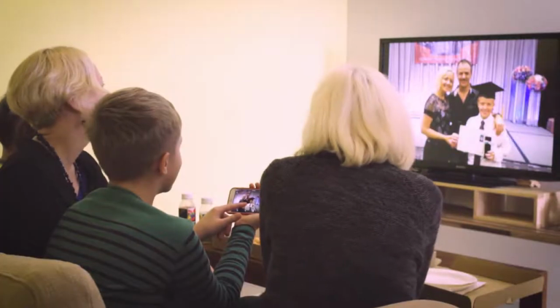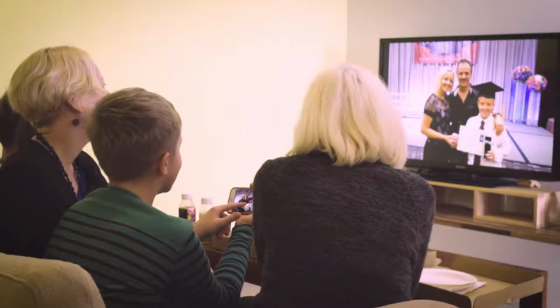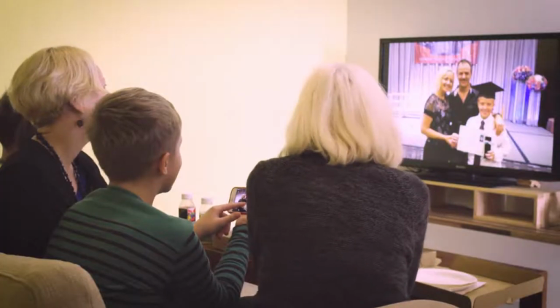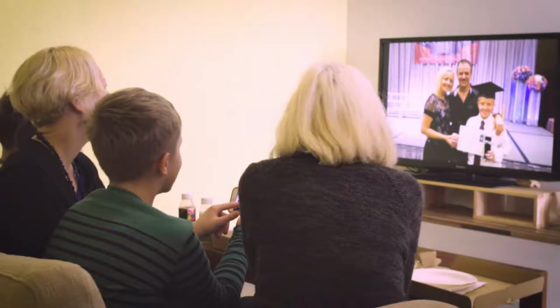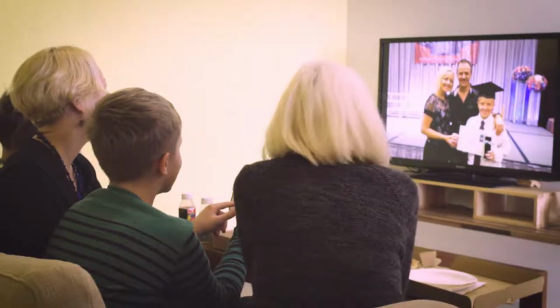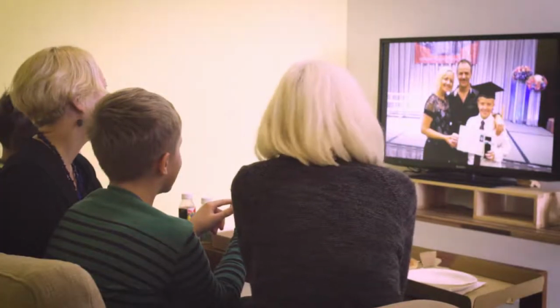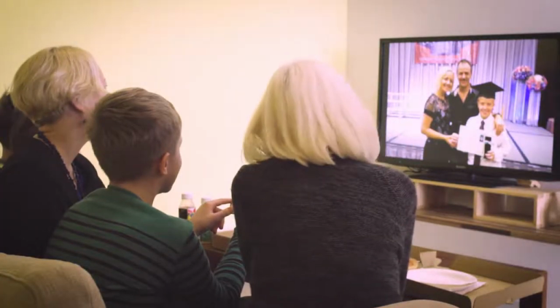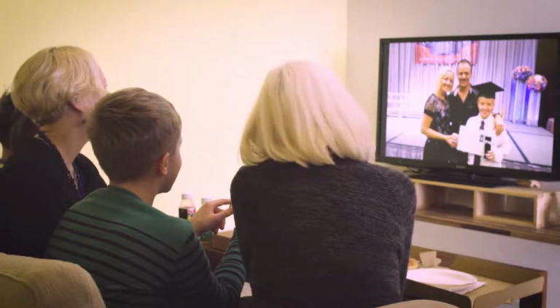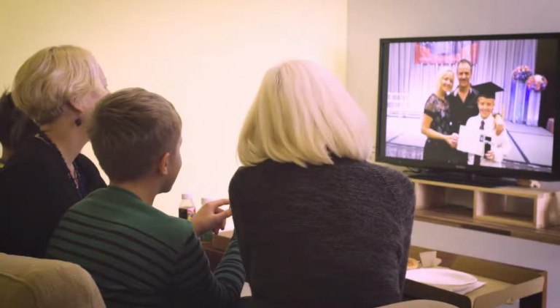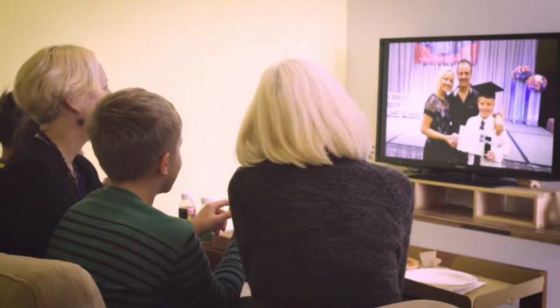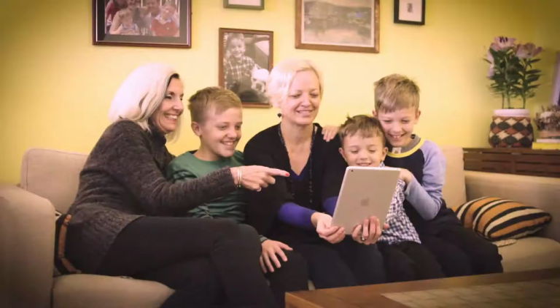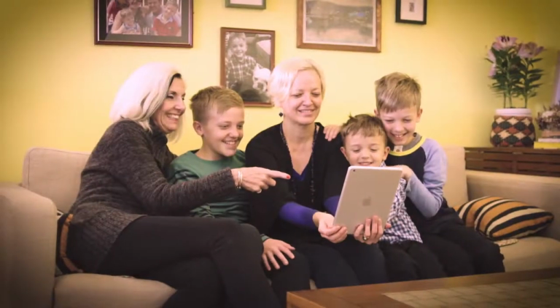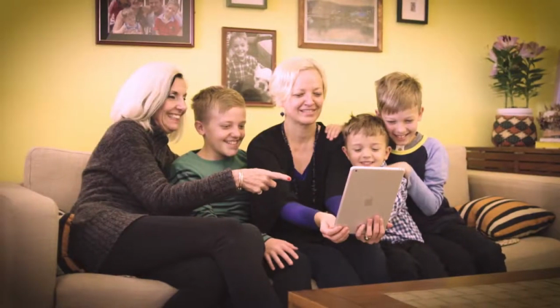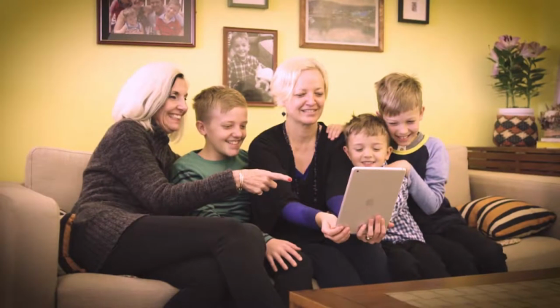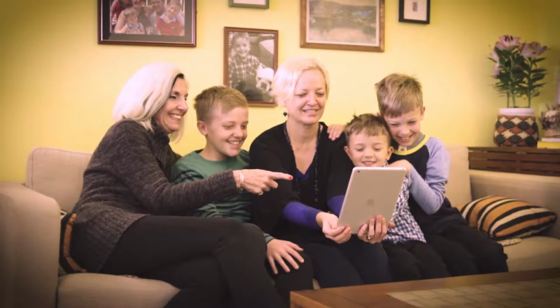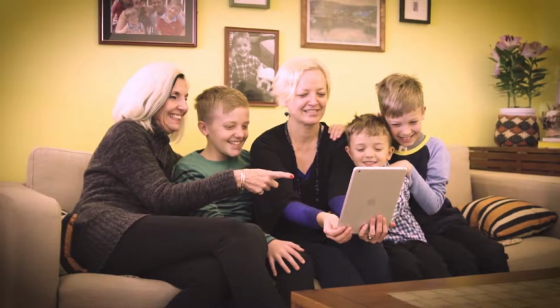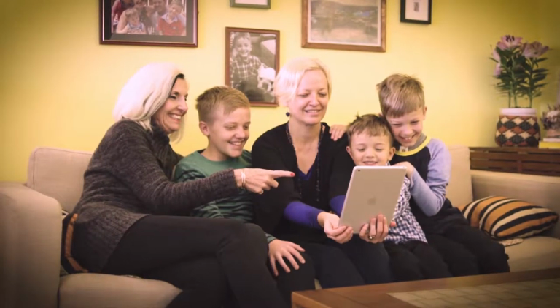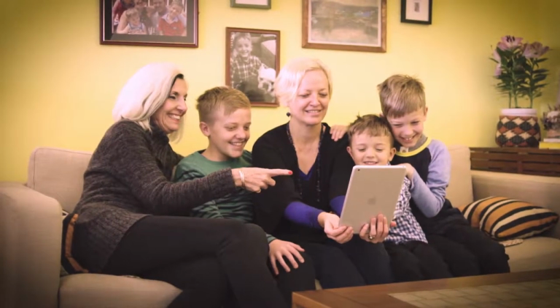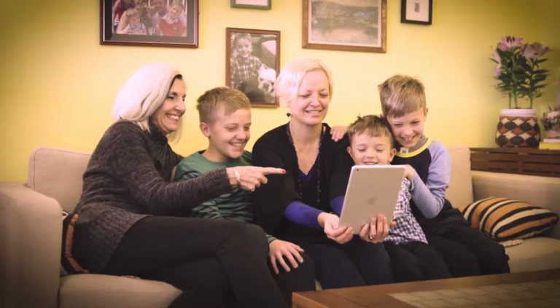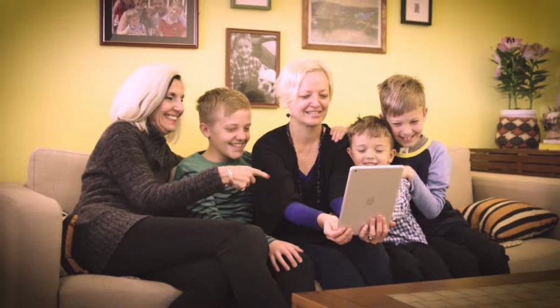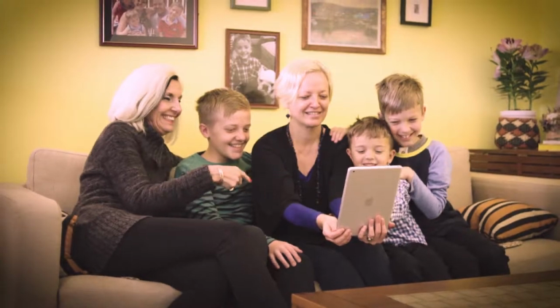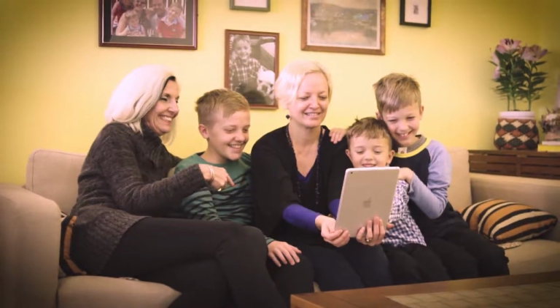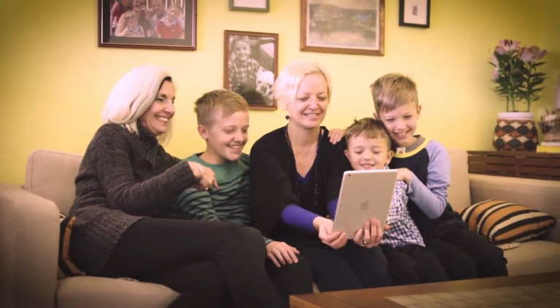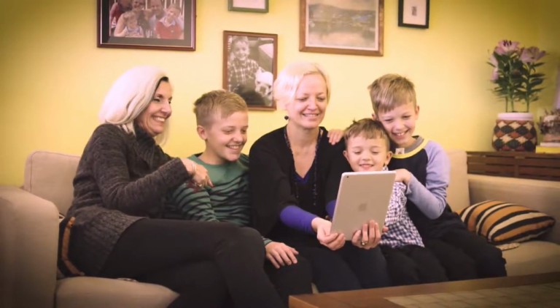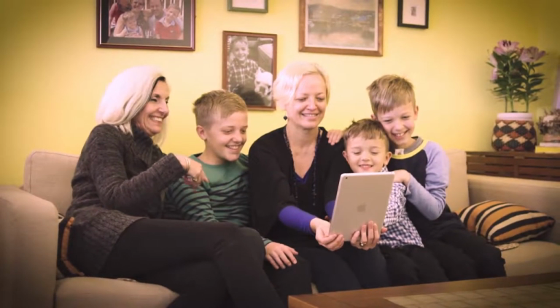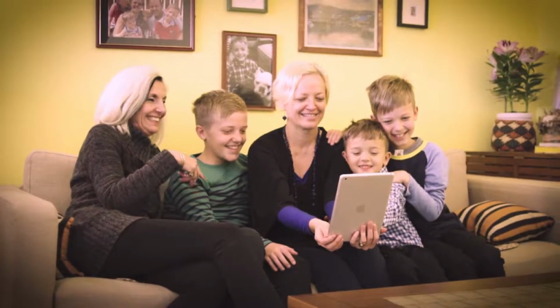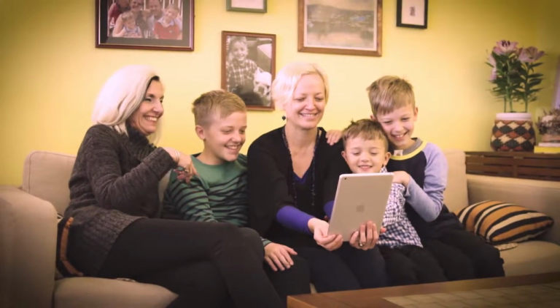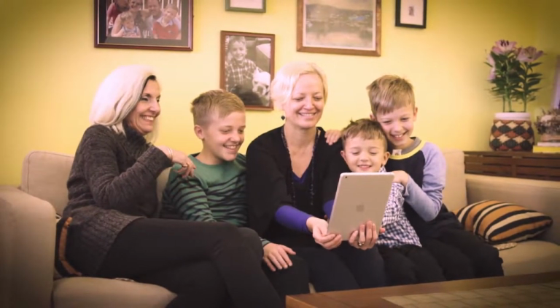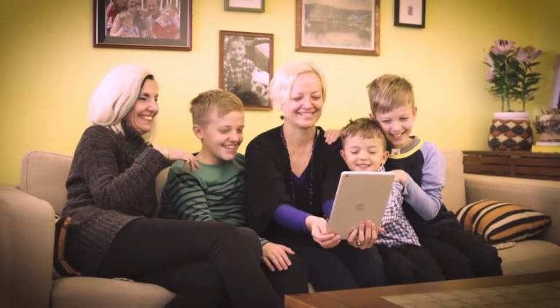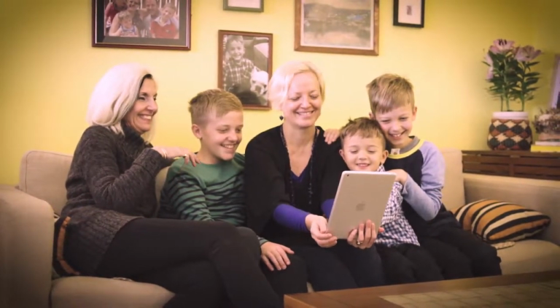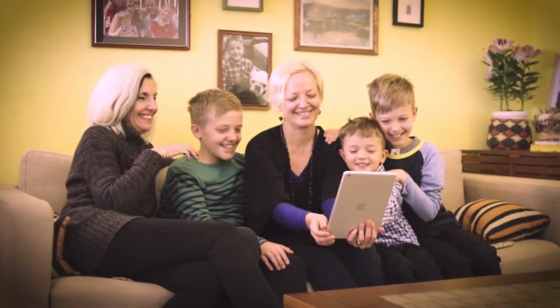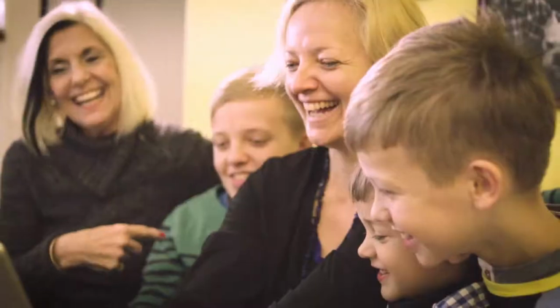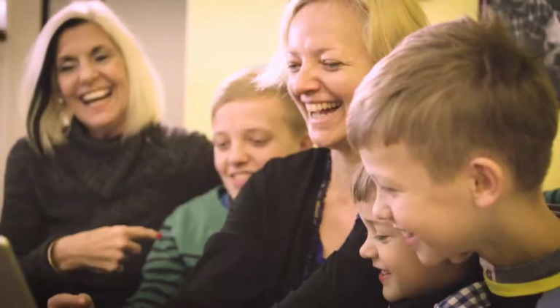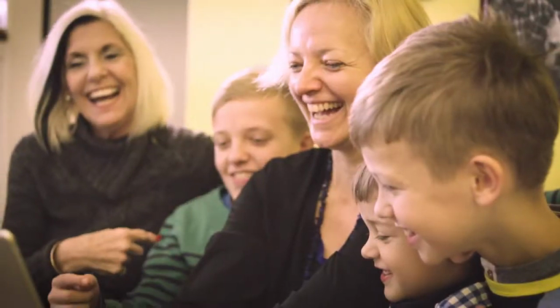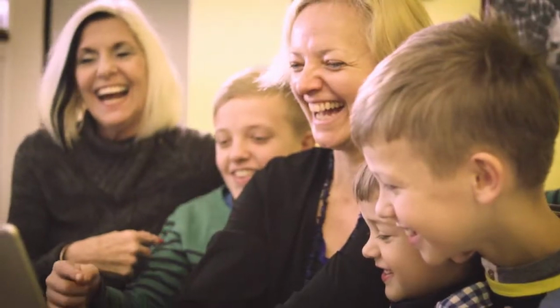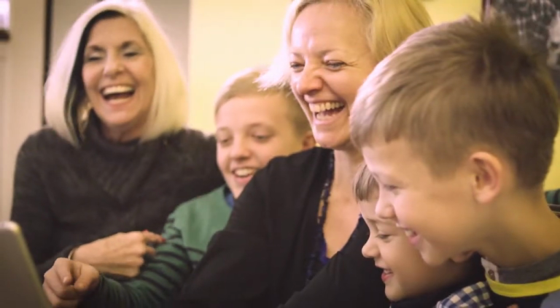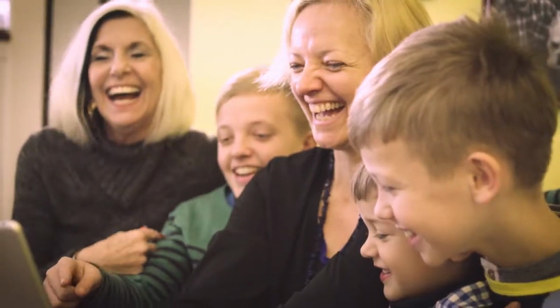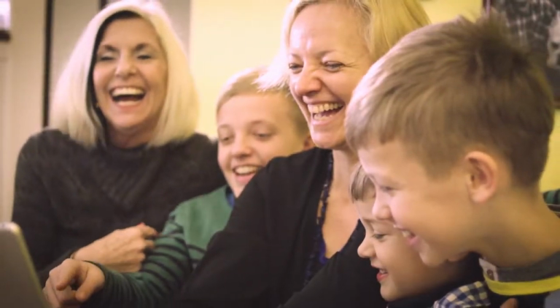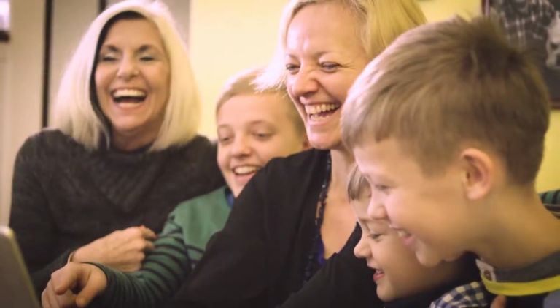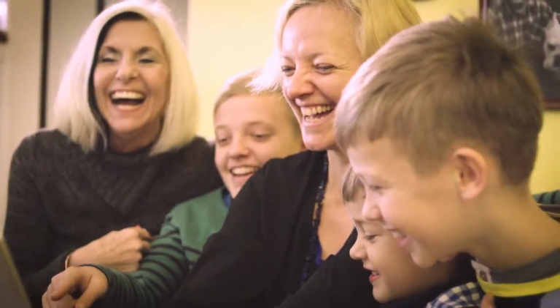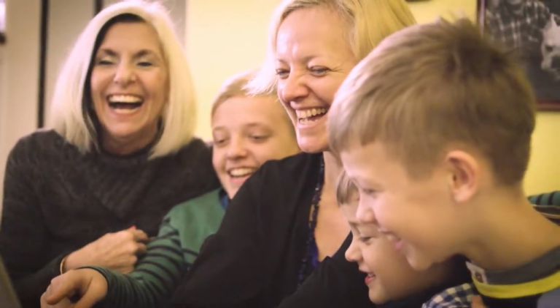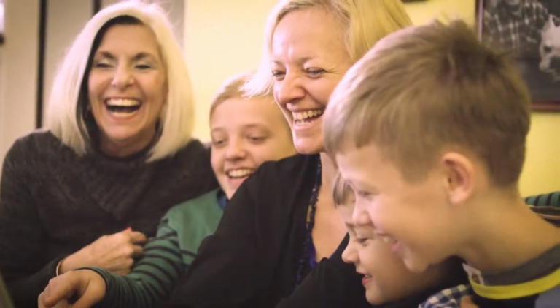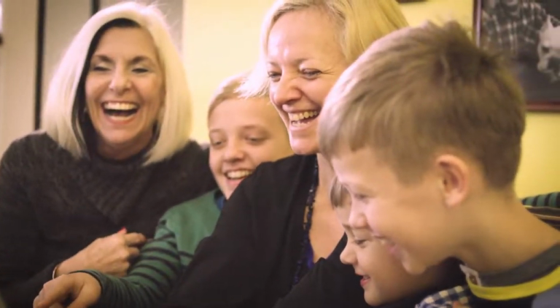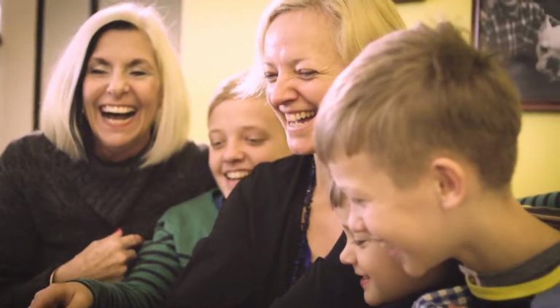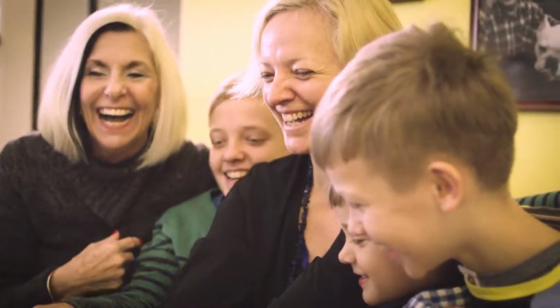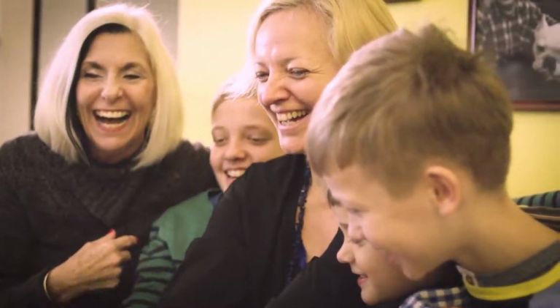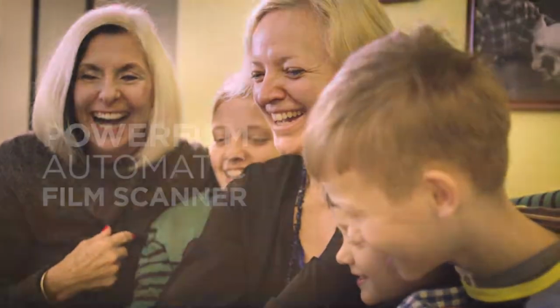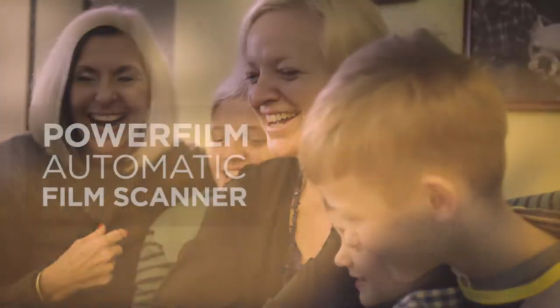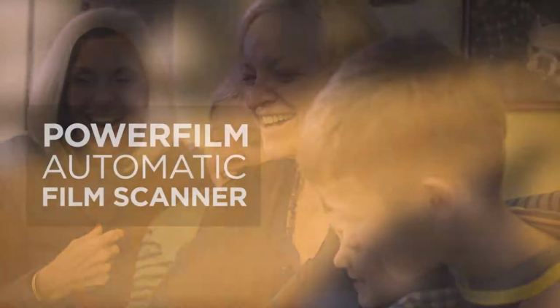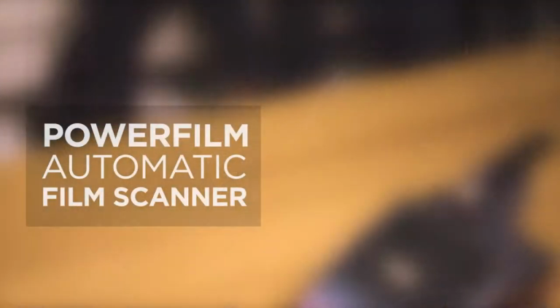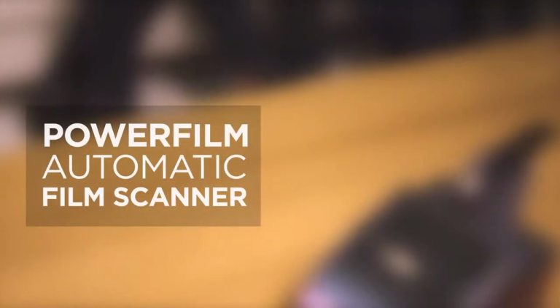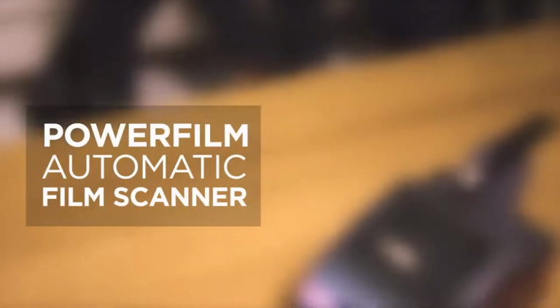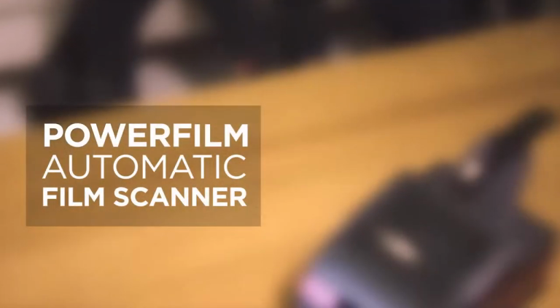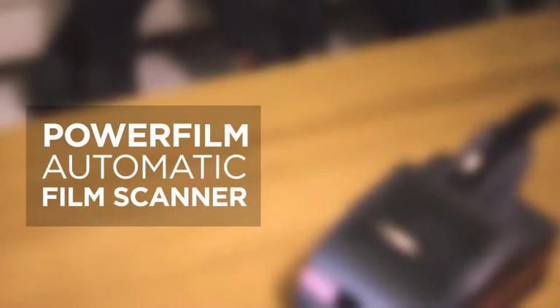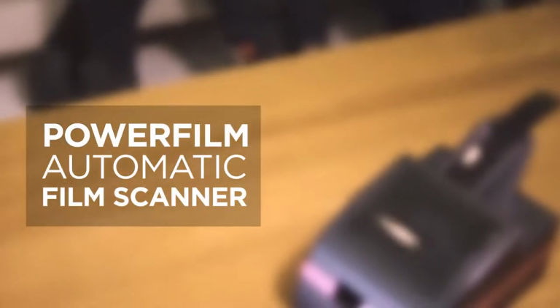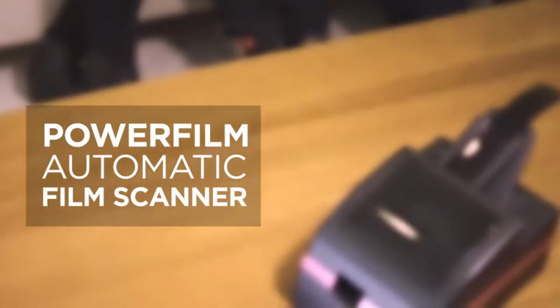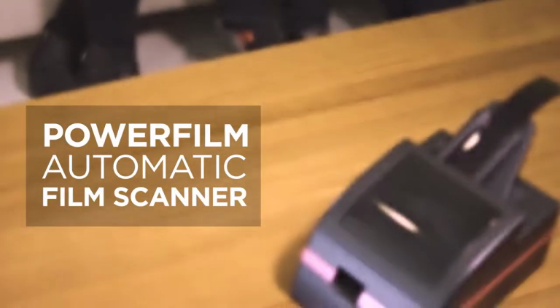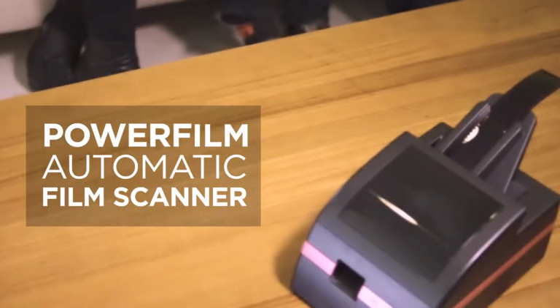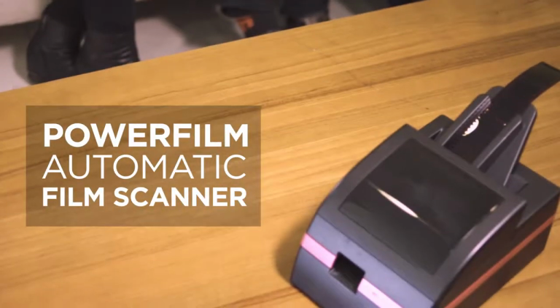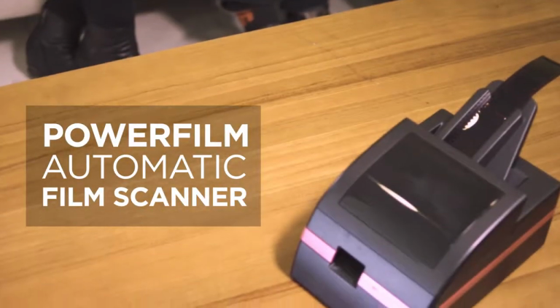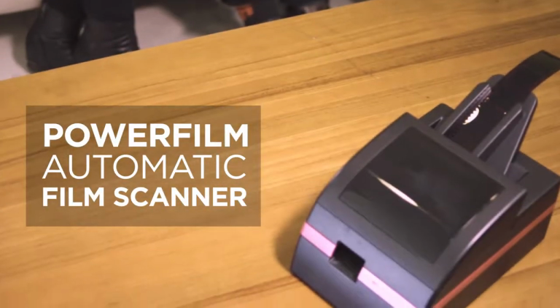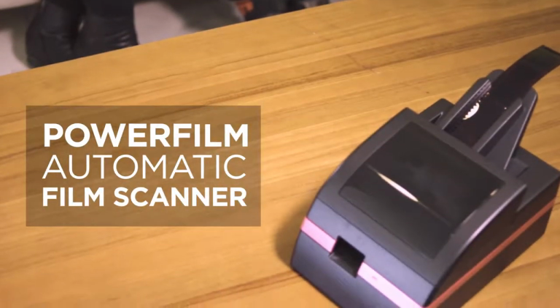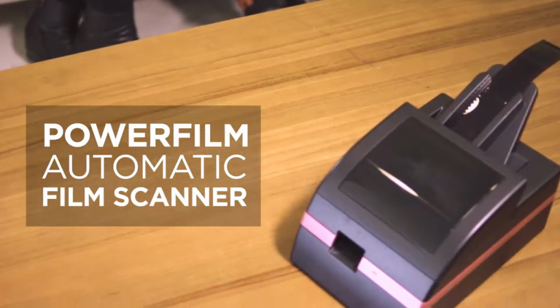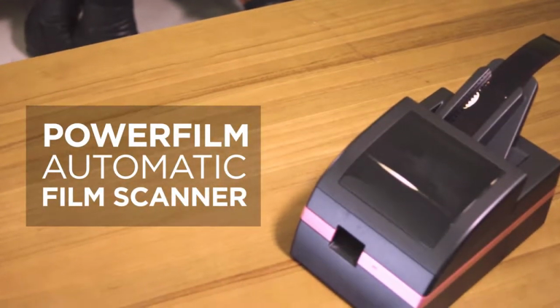PowerFilm. Restore, share and enjoy those precious past memories with friends and family, near and far, on any device.